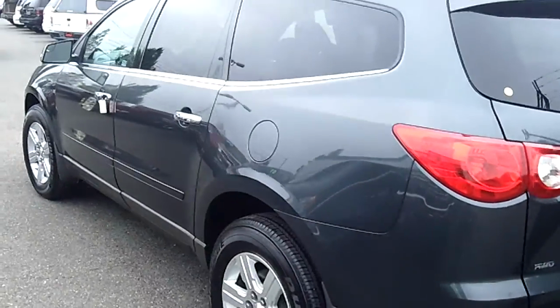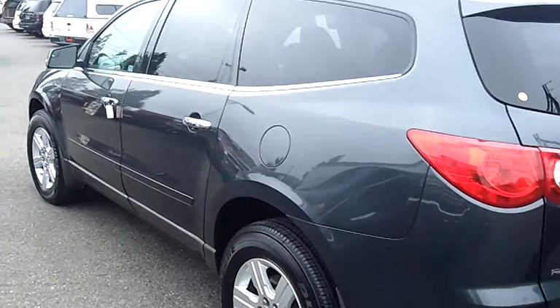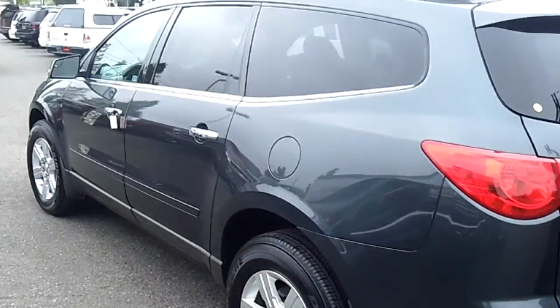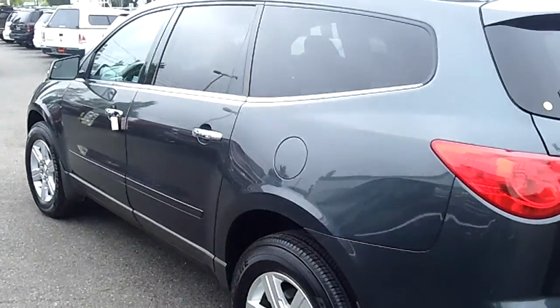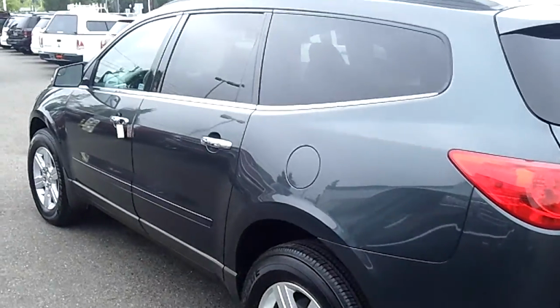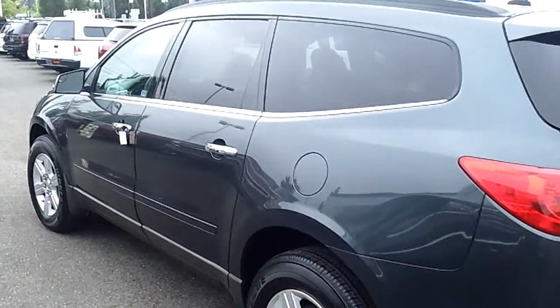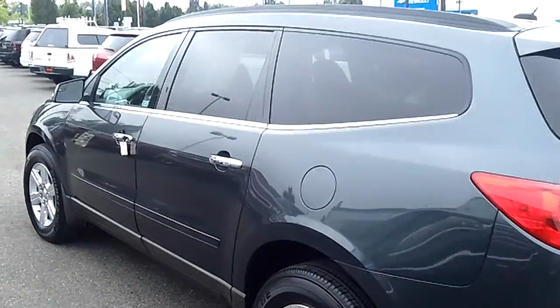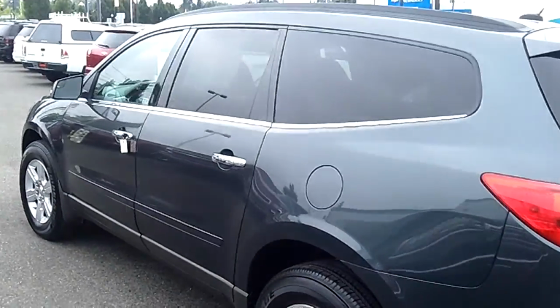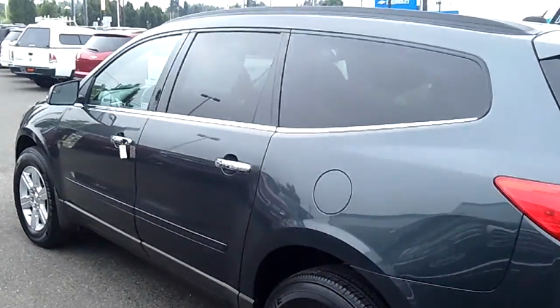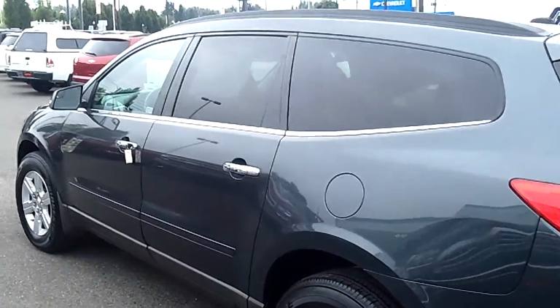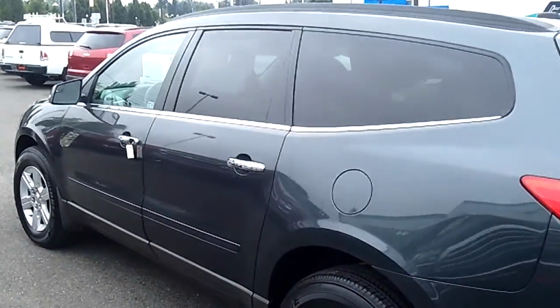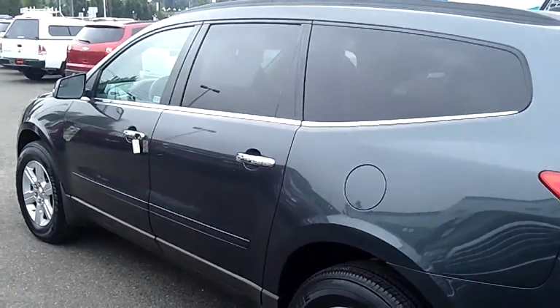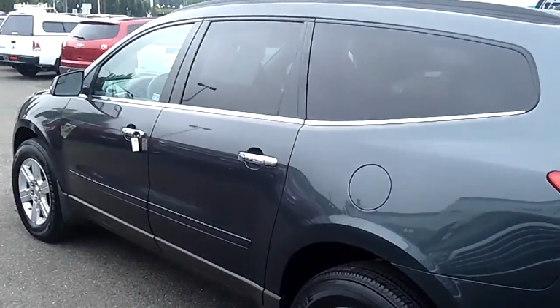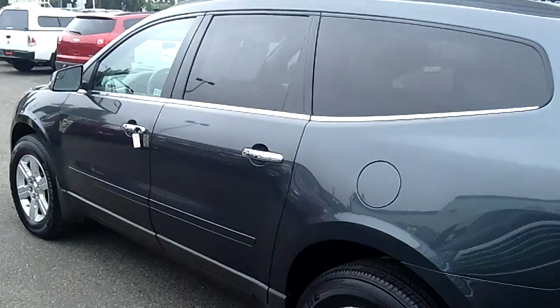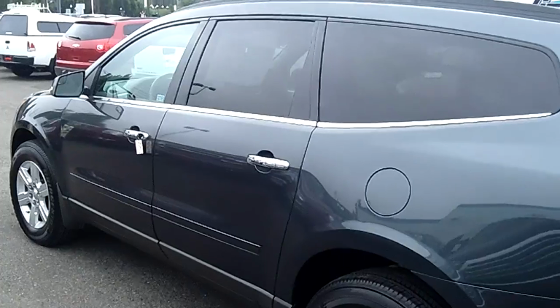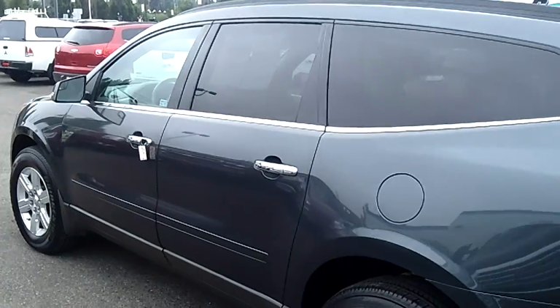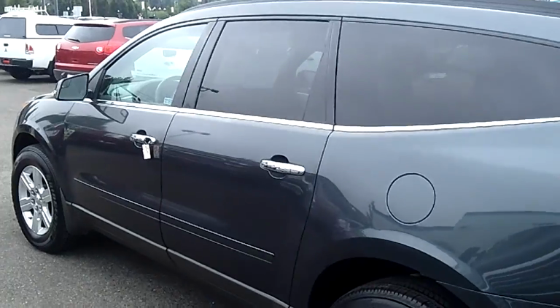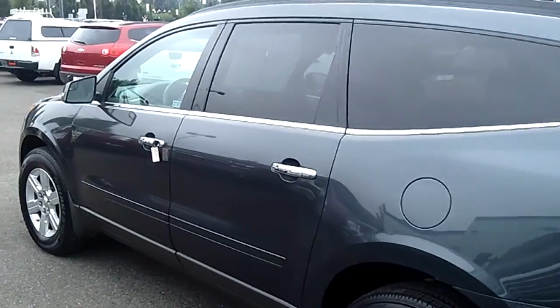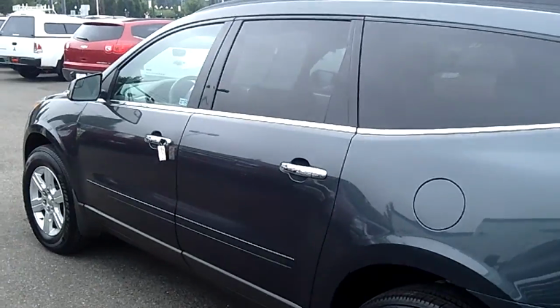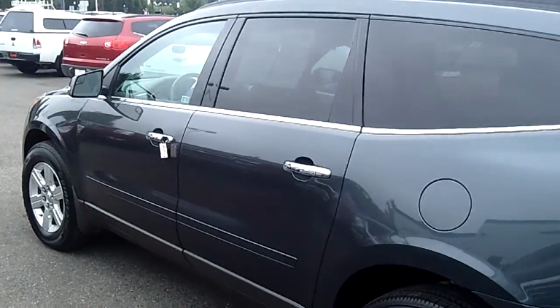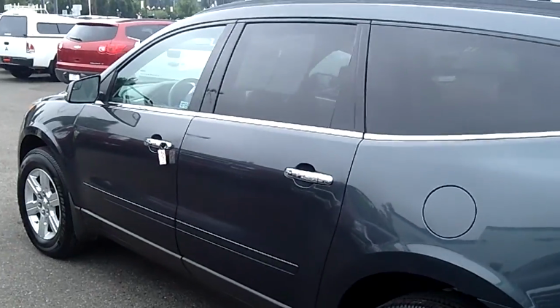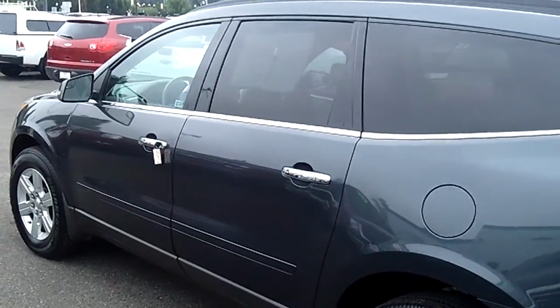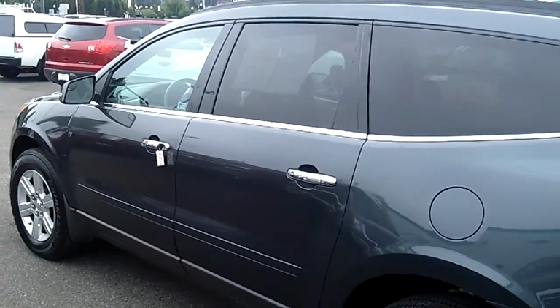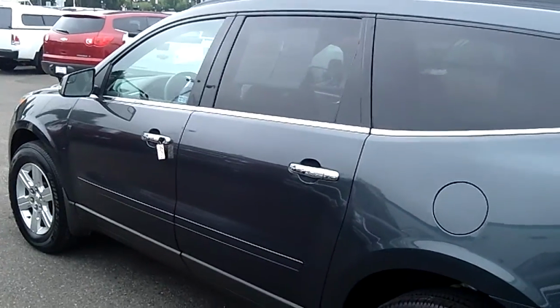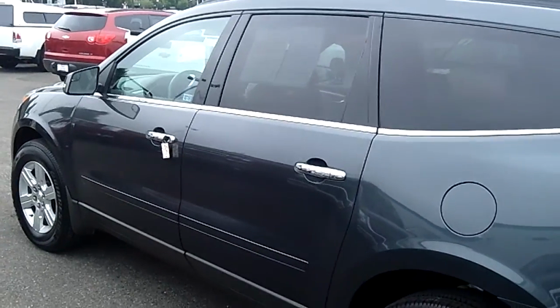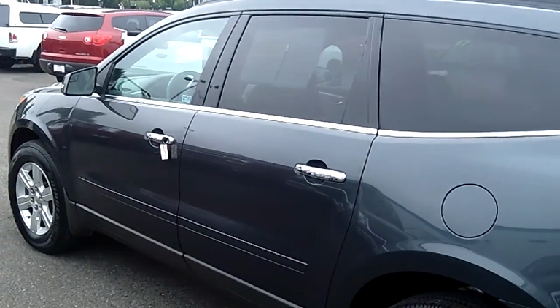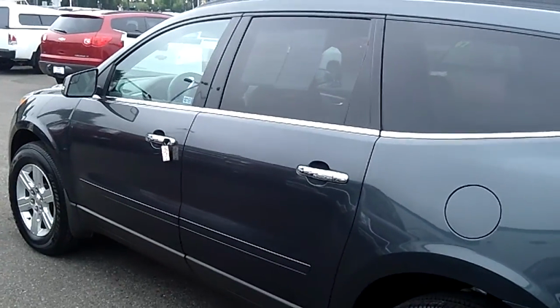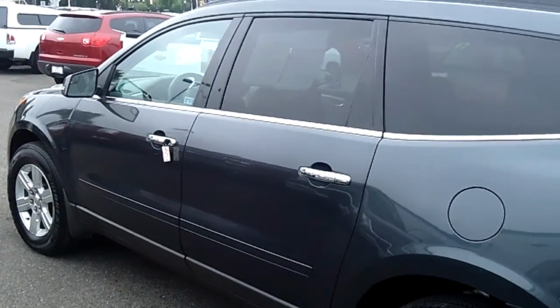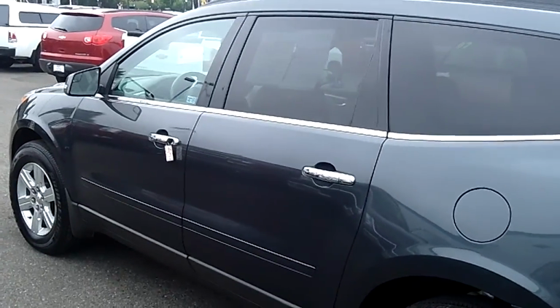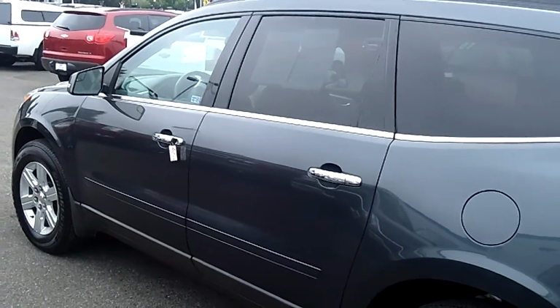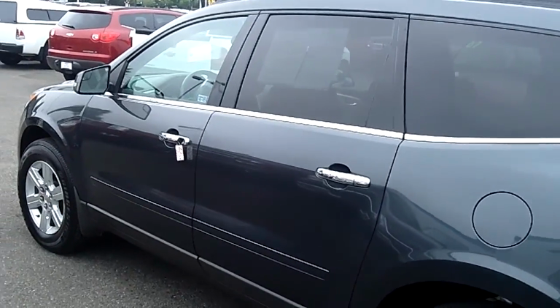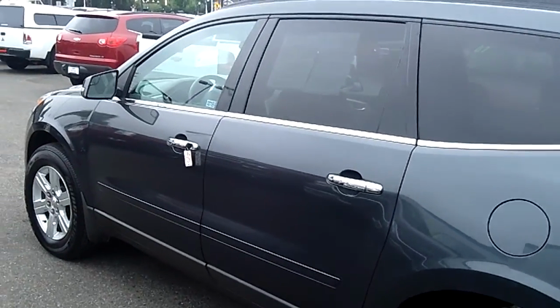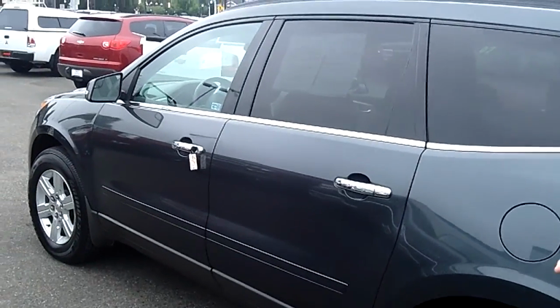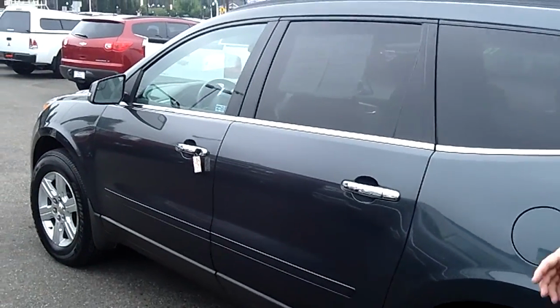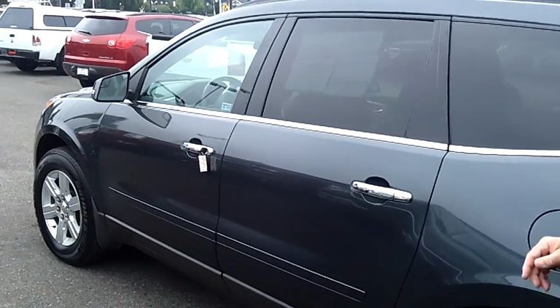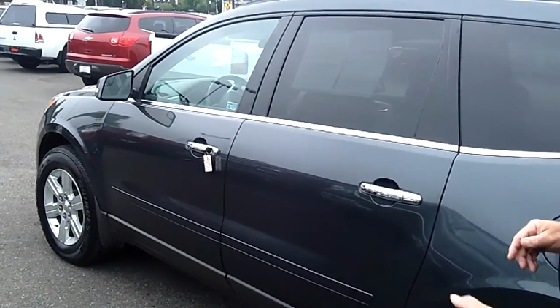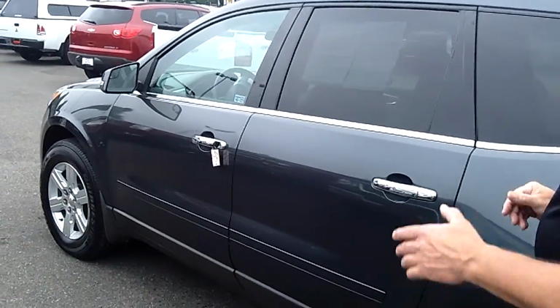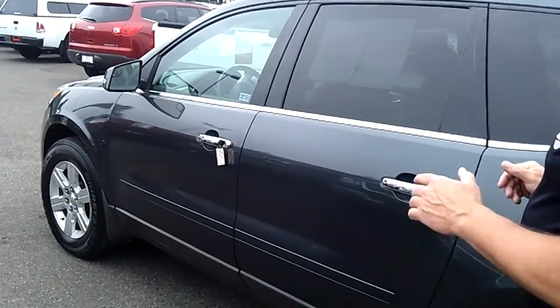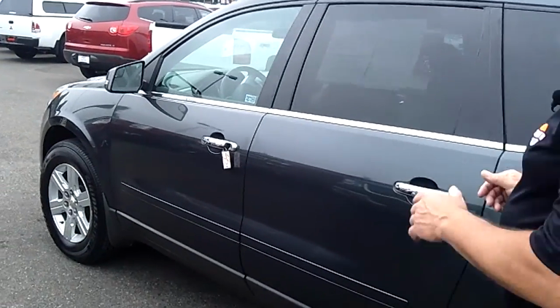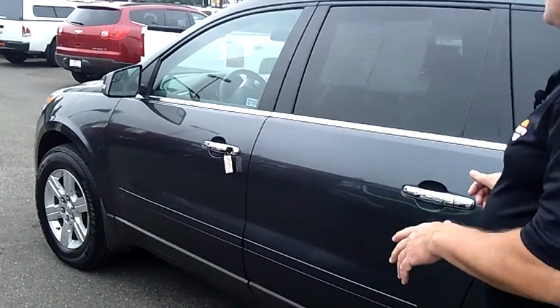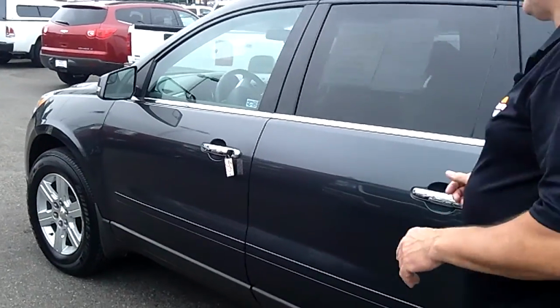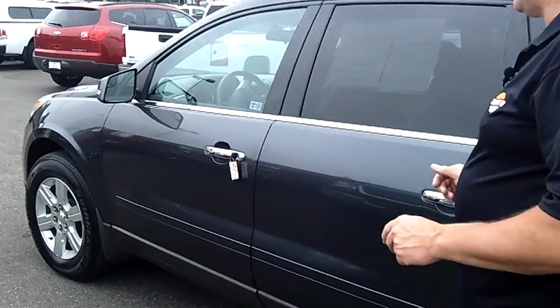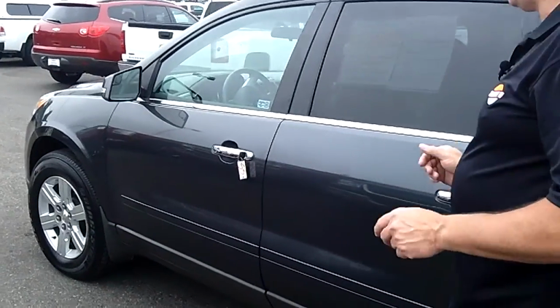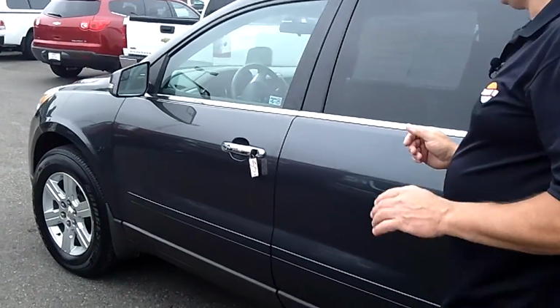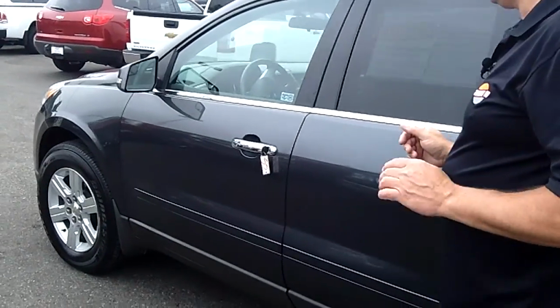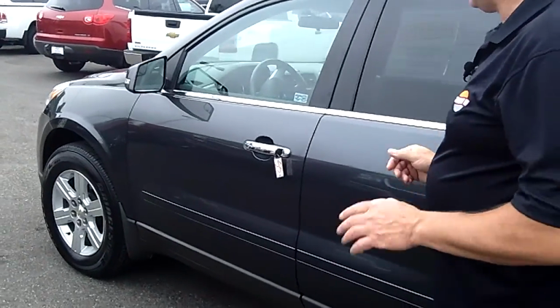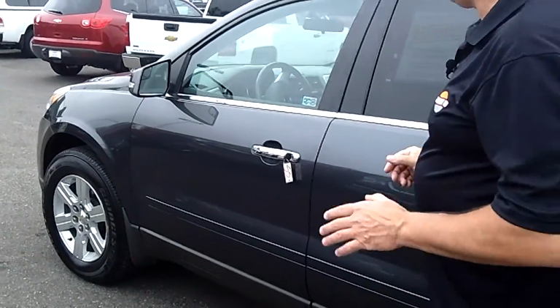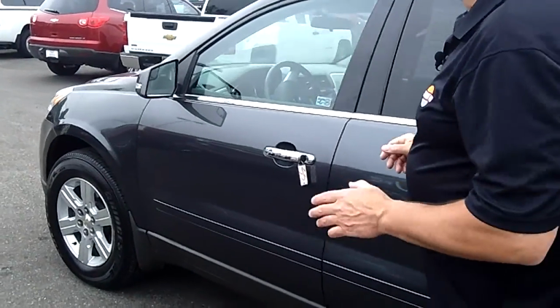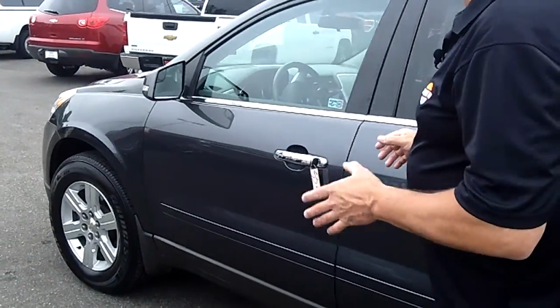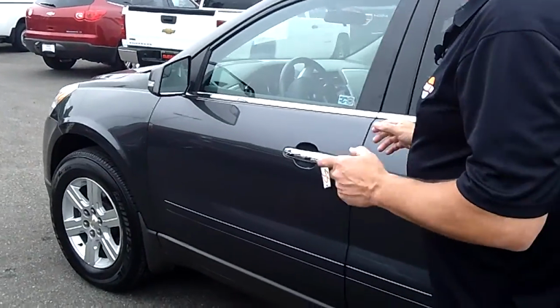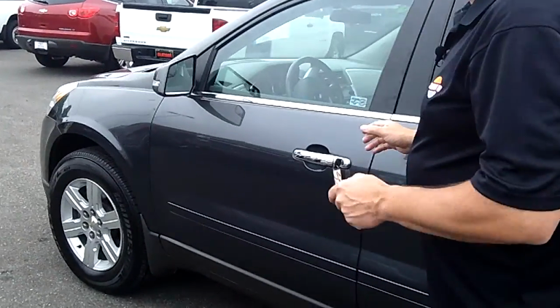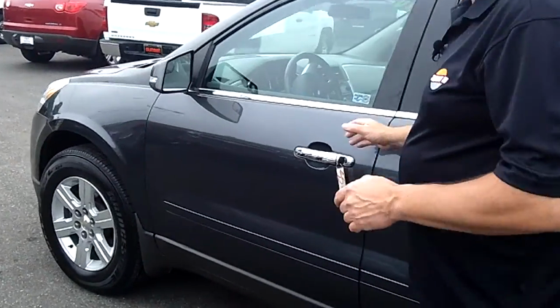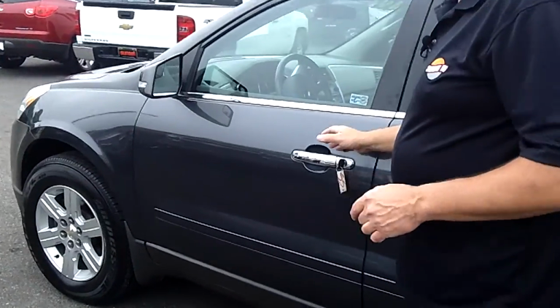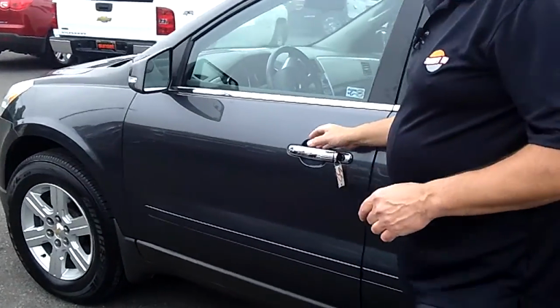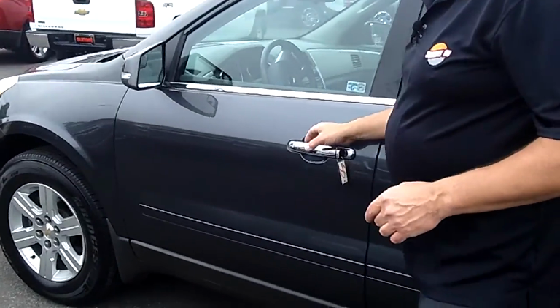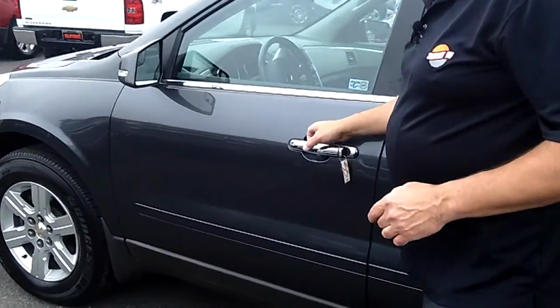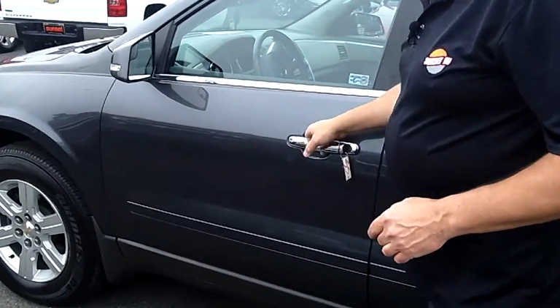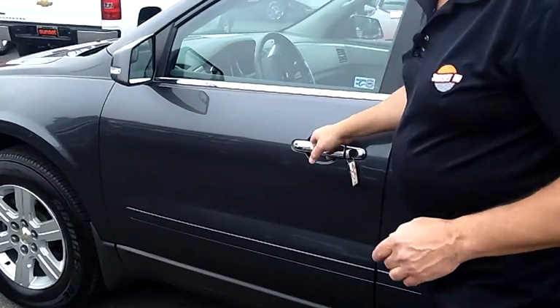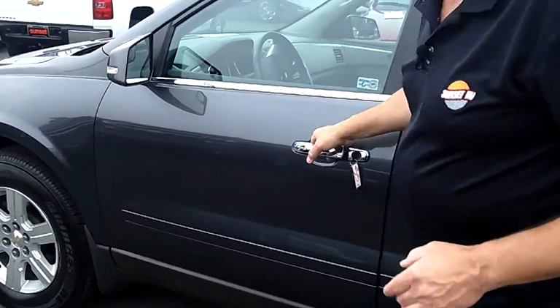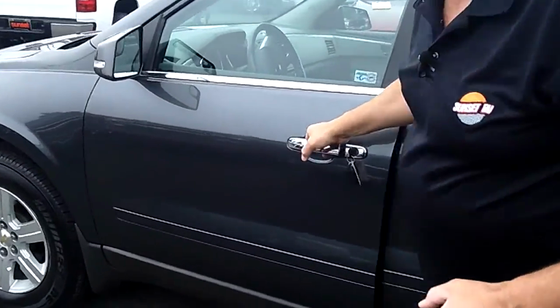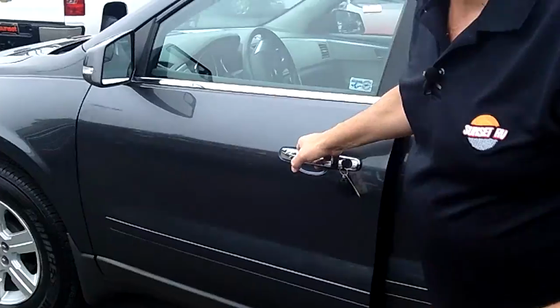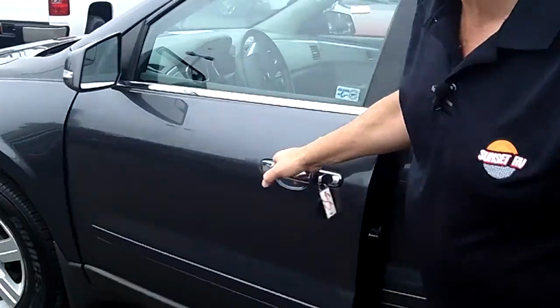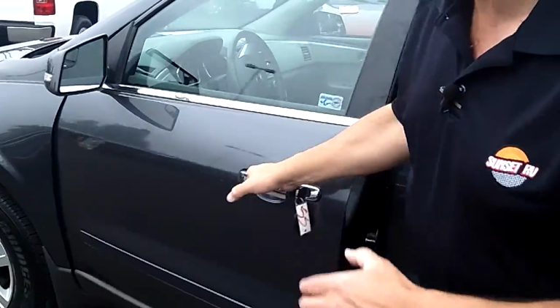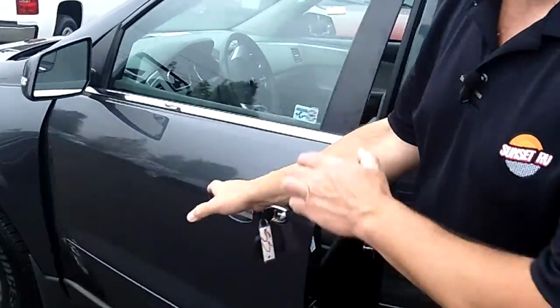This is an all-wheel drive SUV, and best of all, at no additional cost to you, it comes with a lifetime powertrain warranty standard.